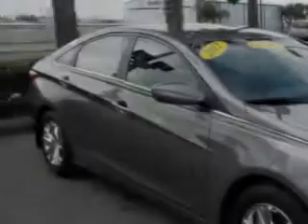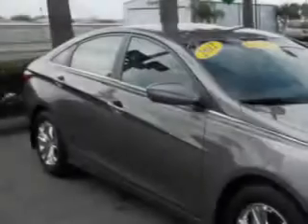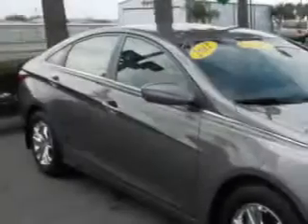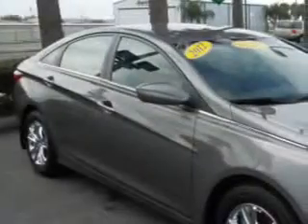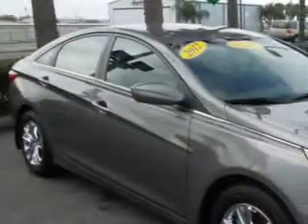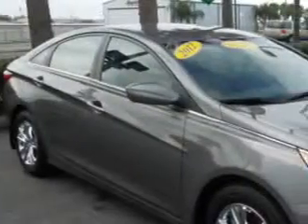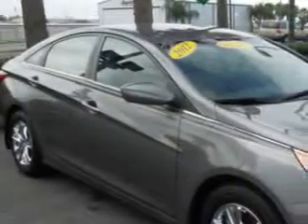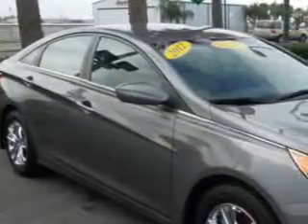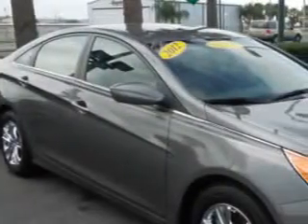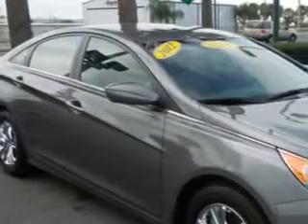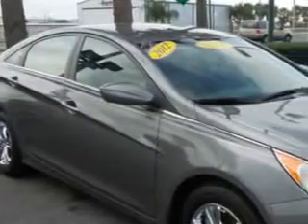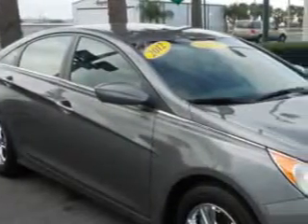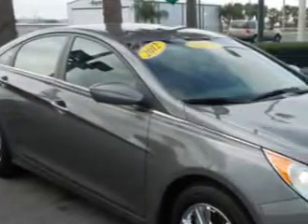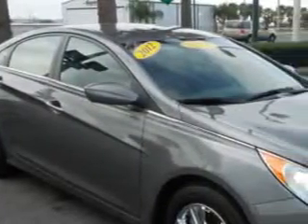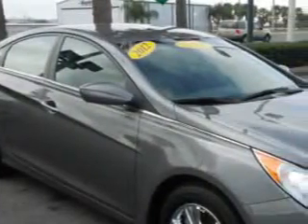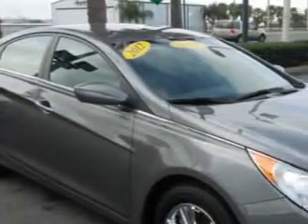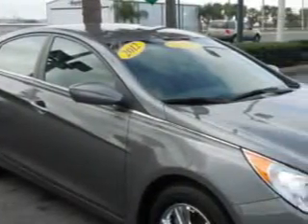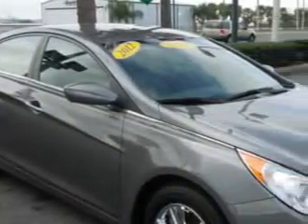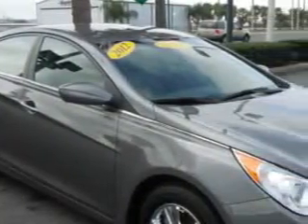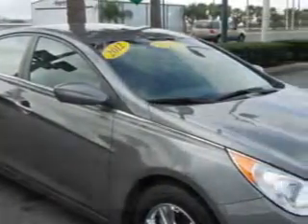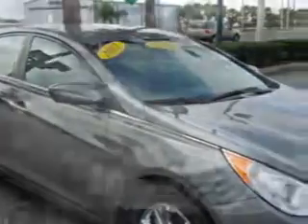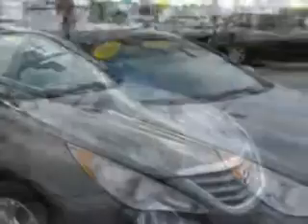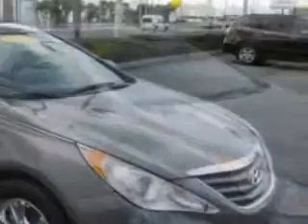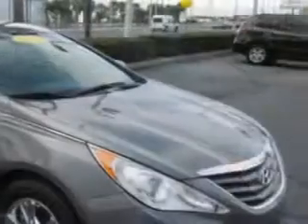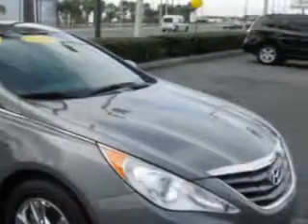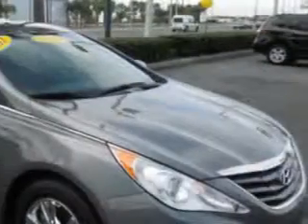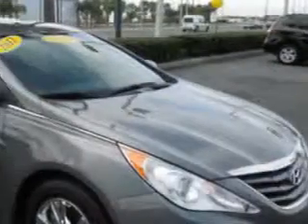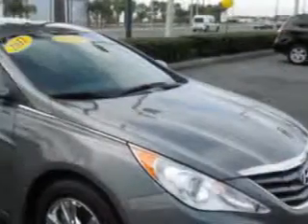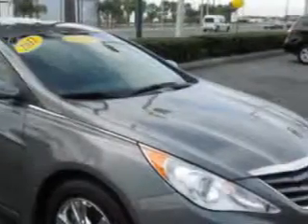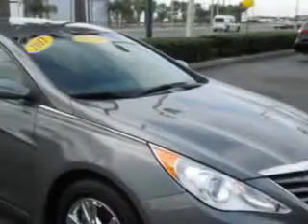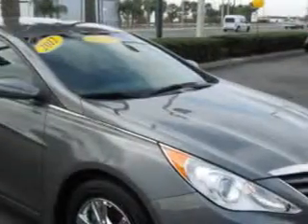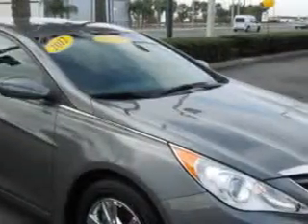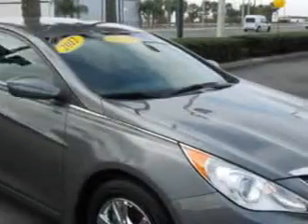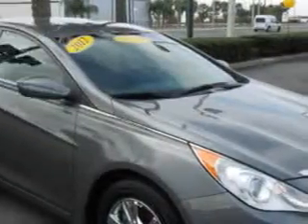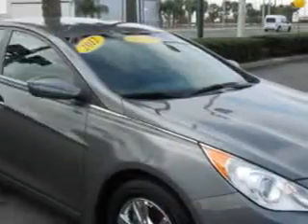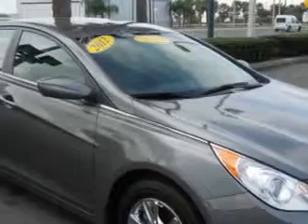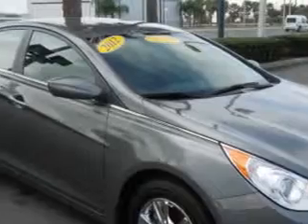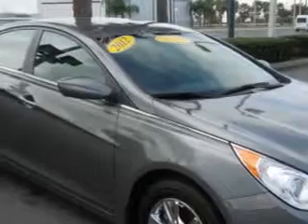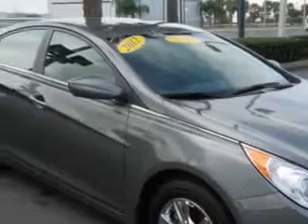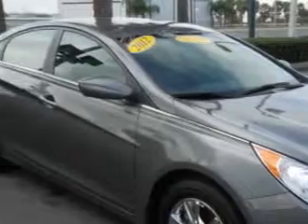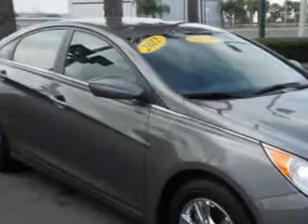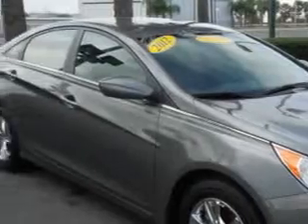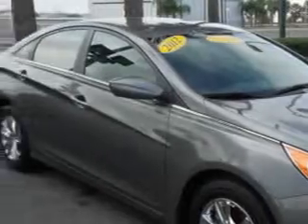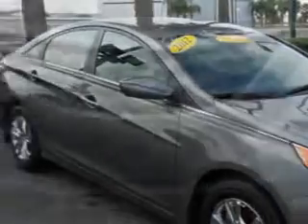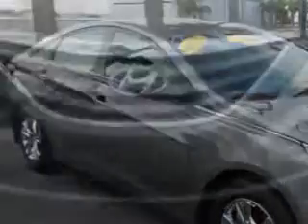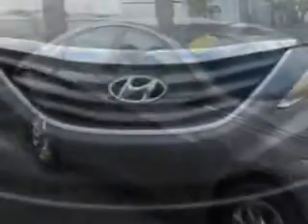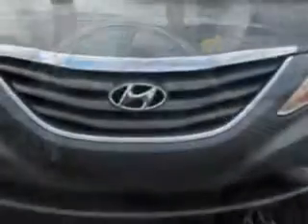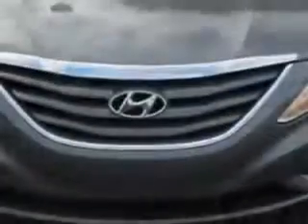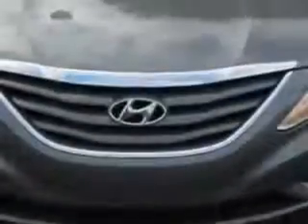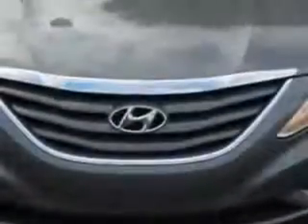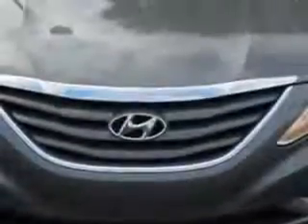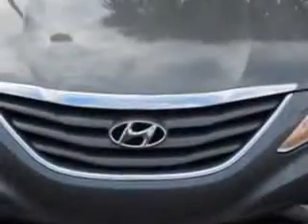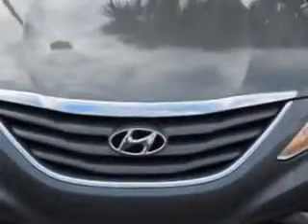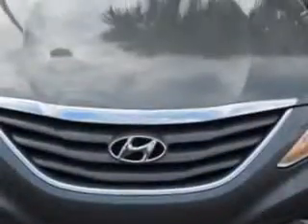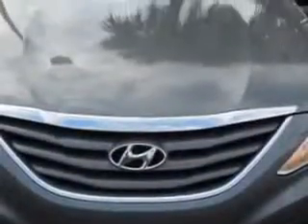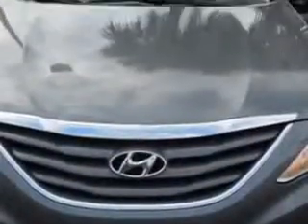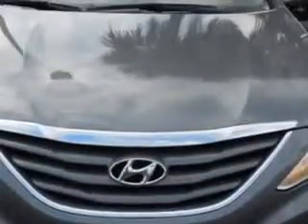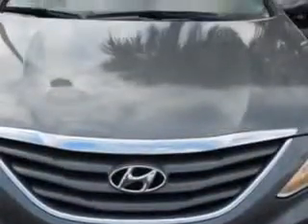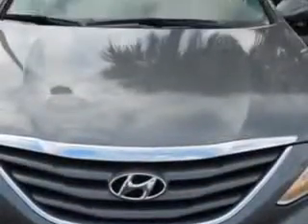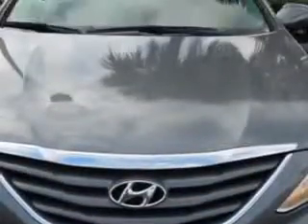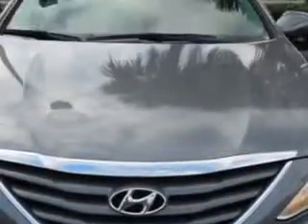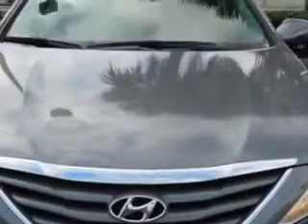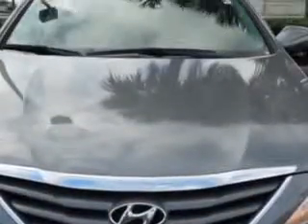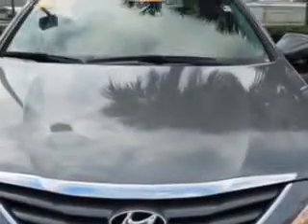Imagine driving this harbor gray metallic 2012 Hyundai Sonata sedan GLS, equipped with a four-cylinder engine and an automatic transmission.